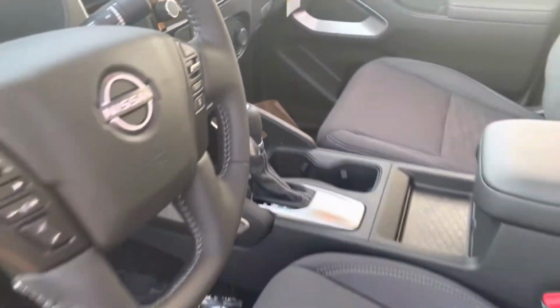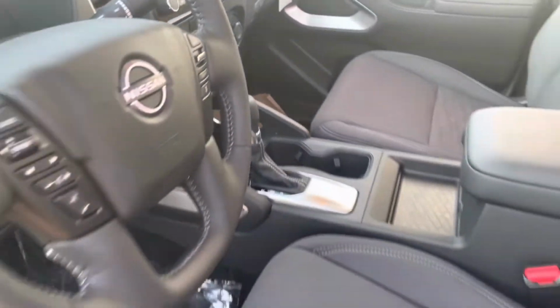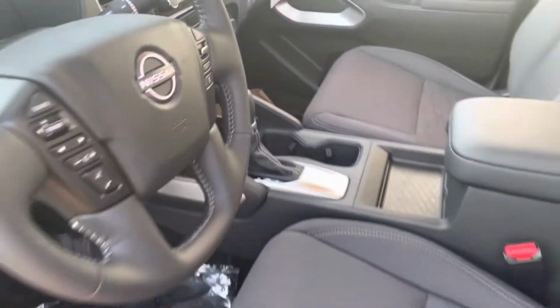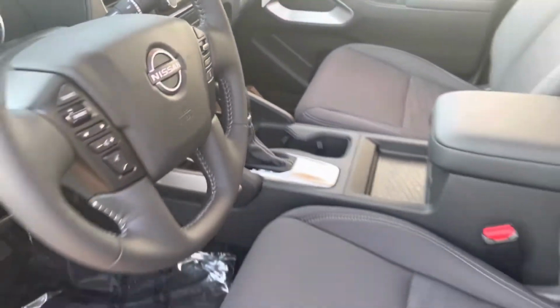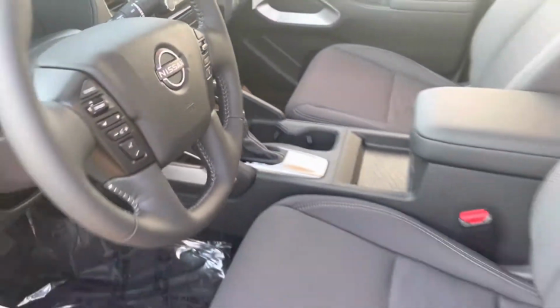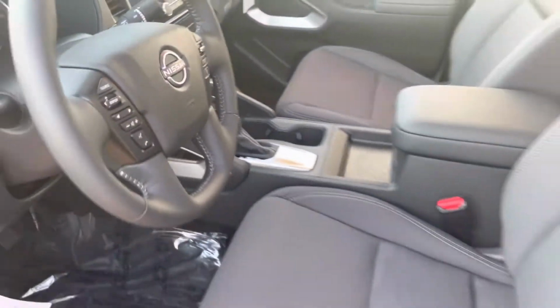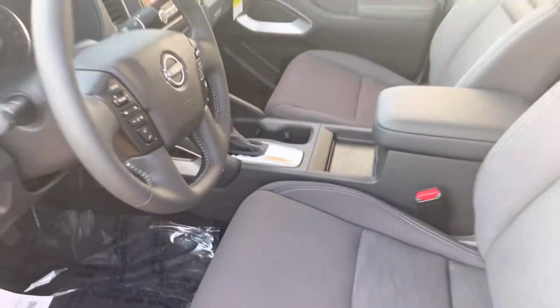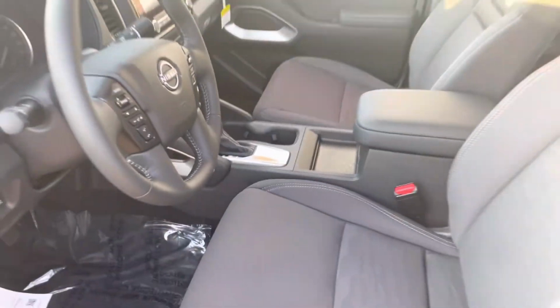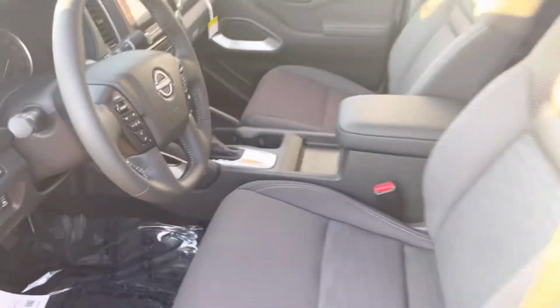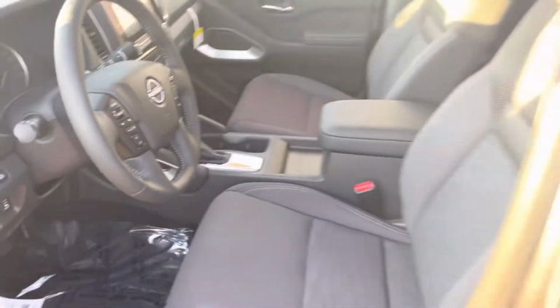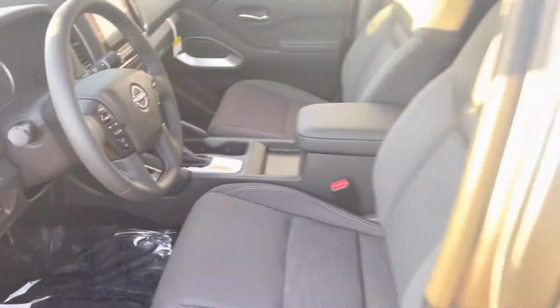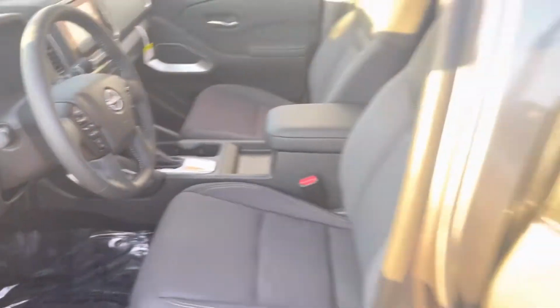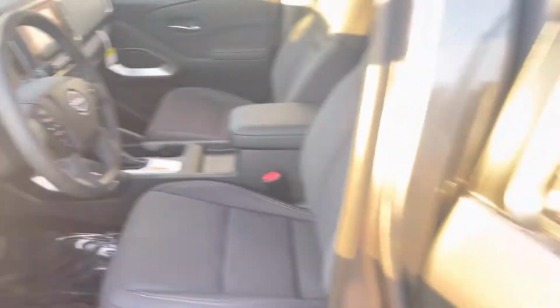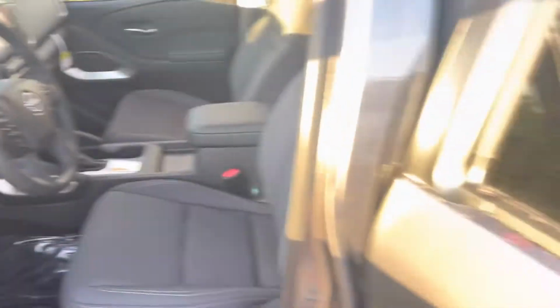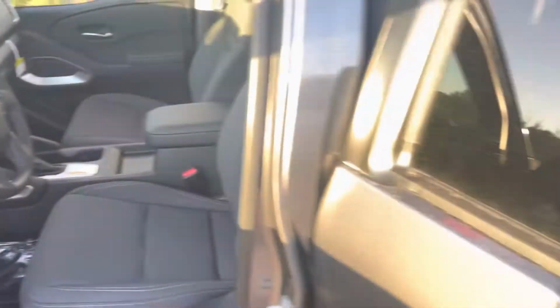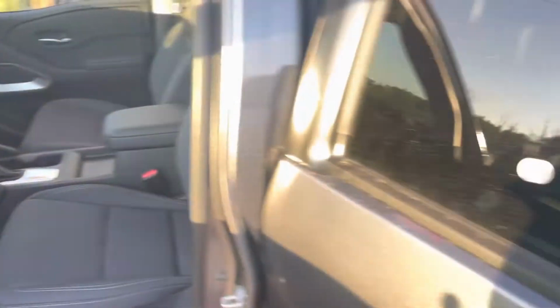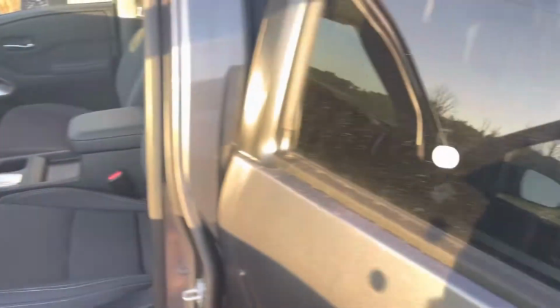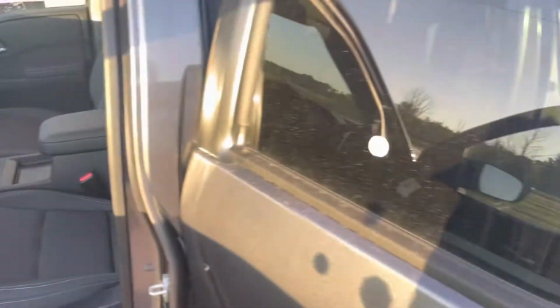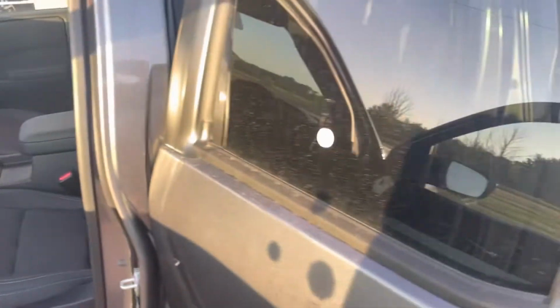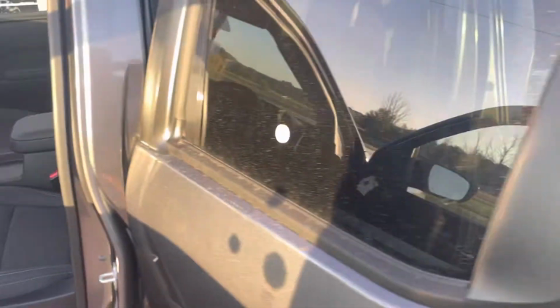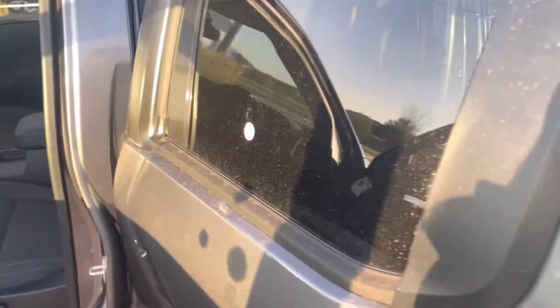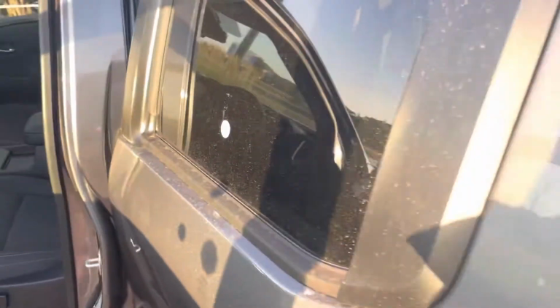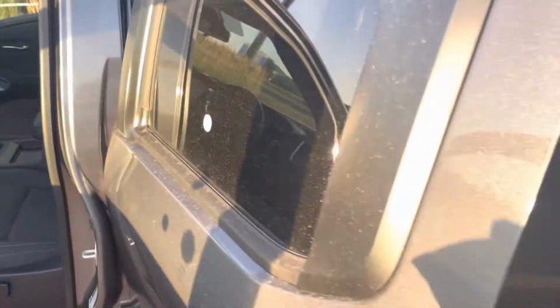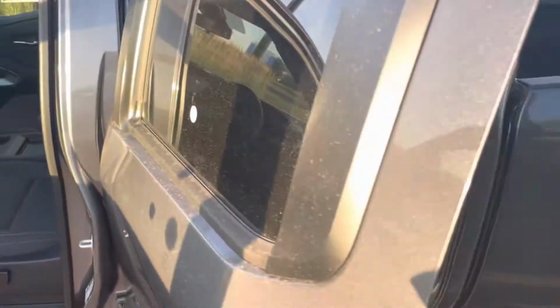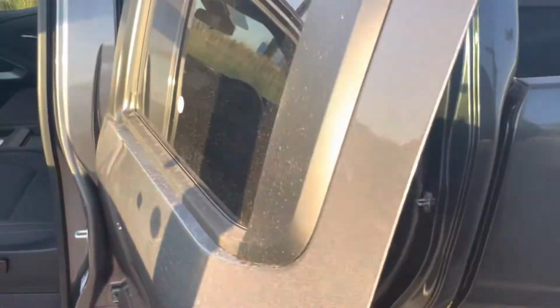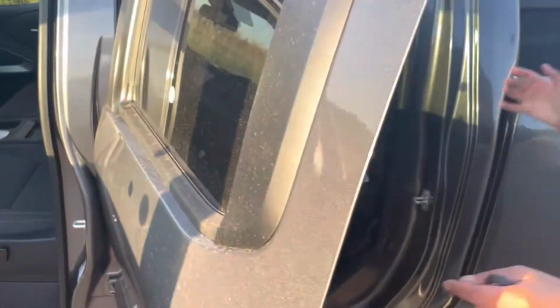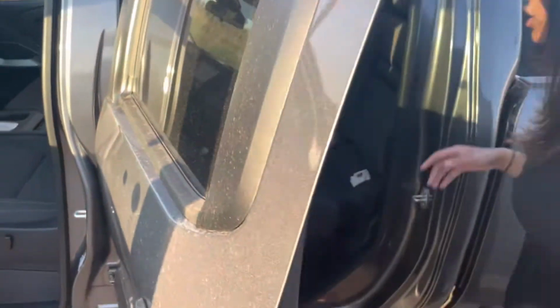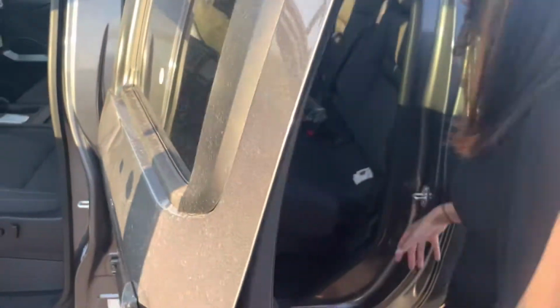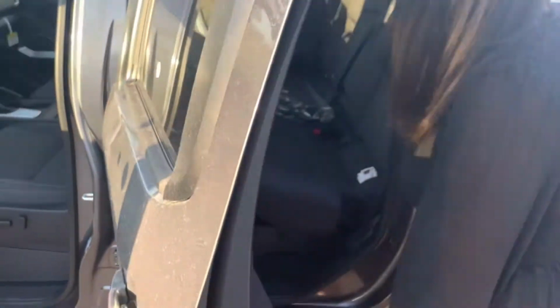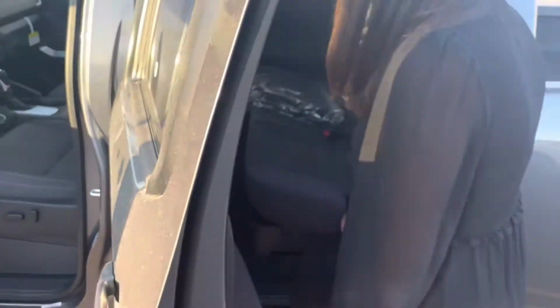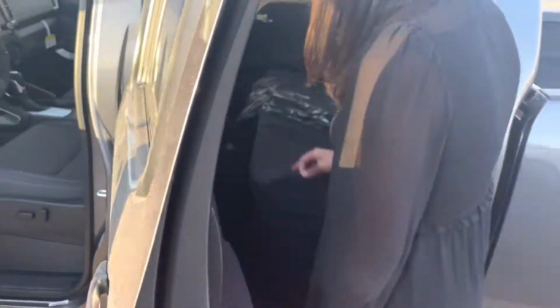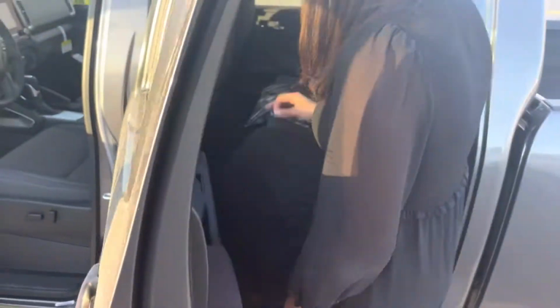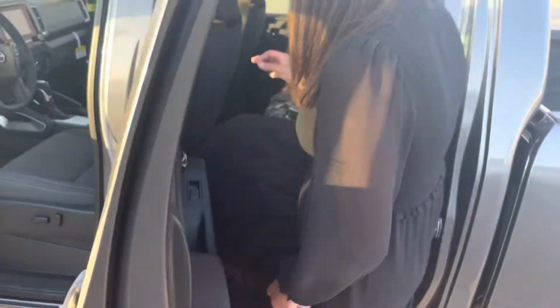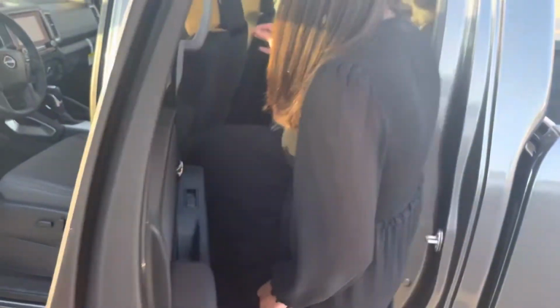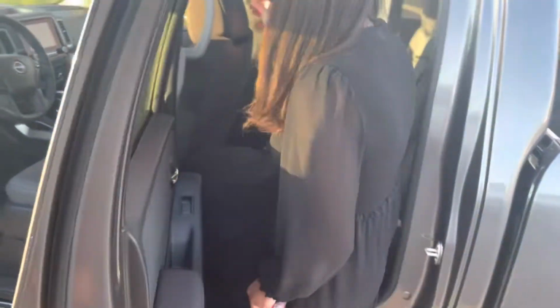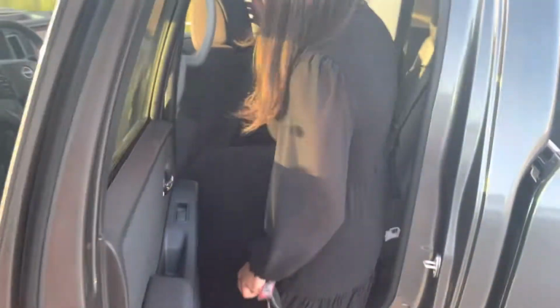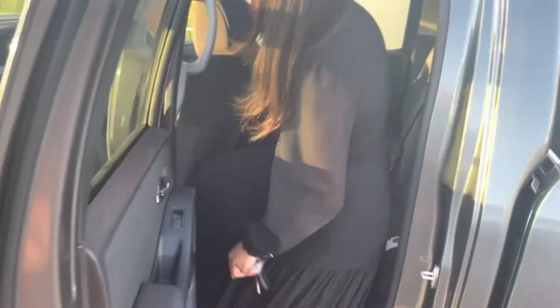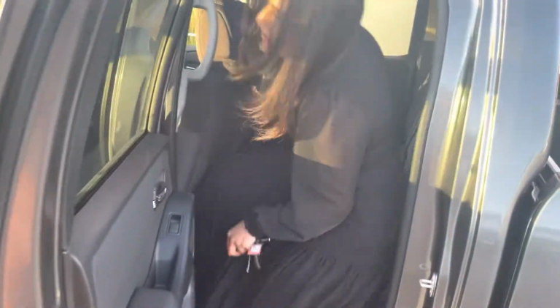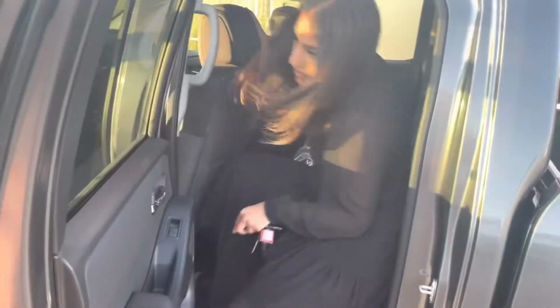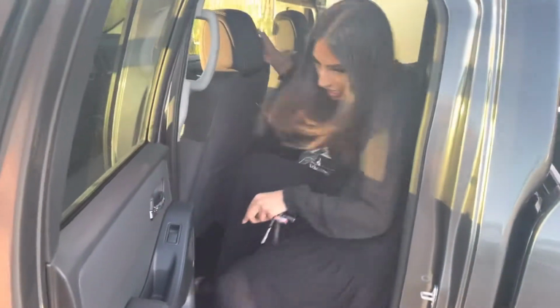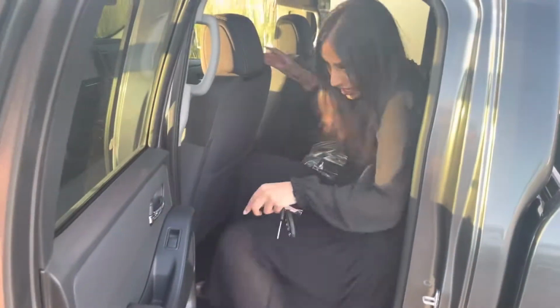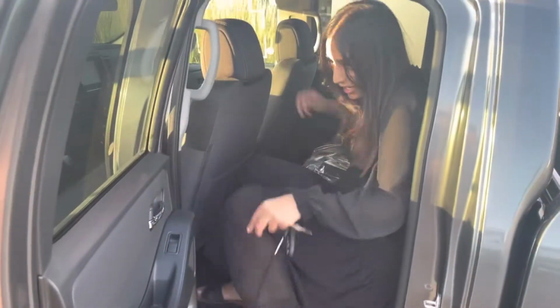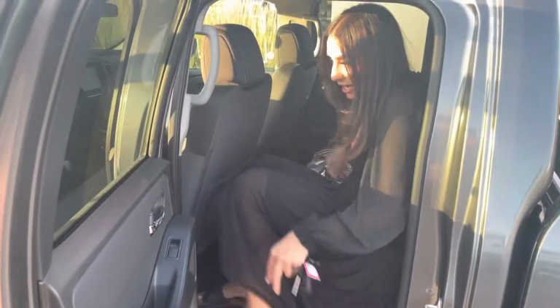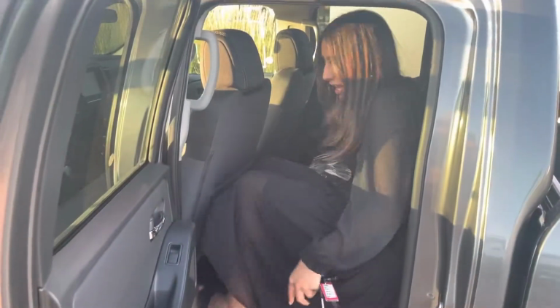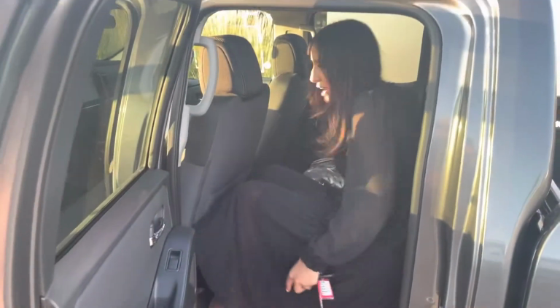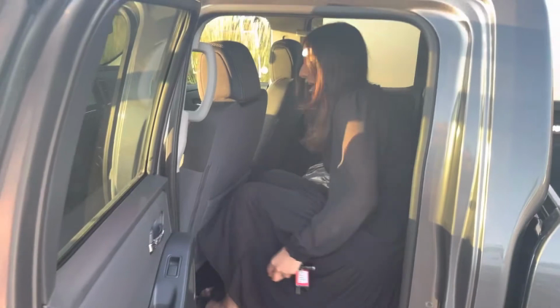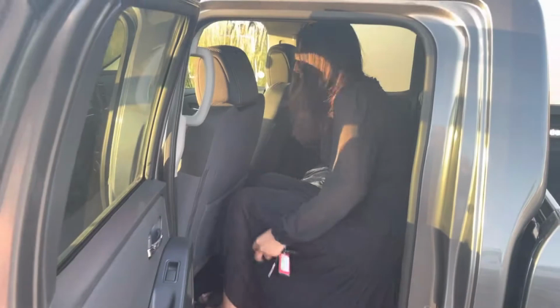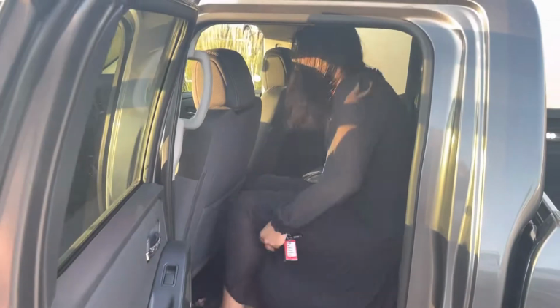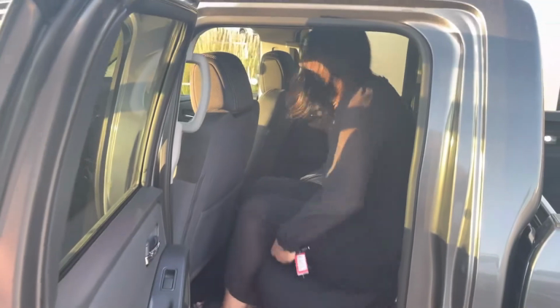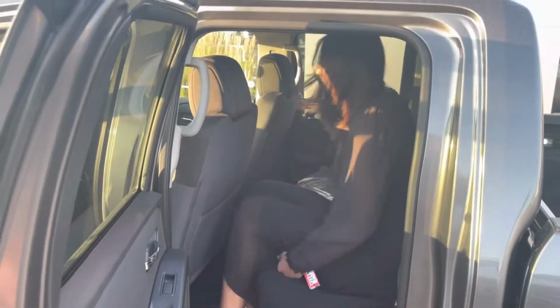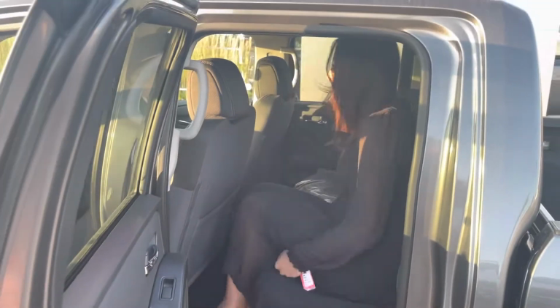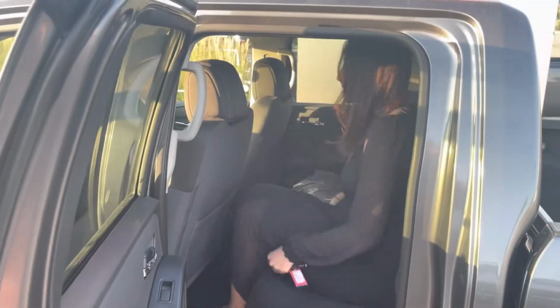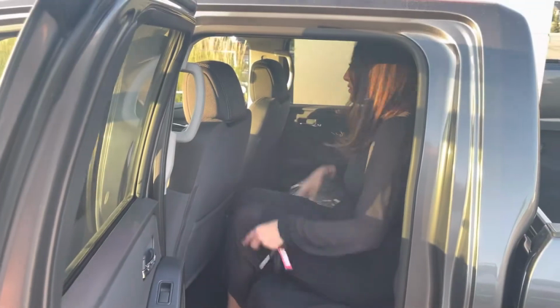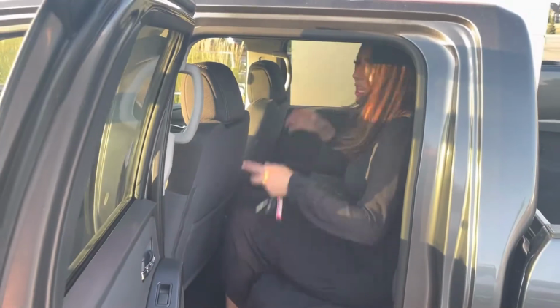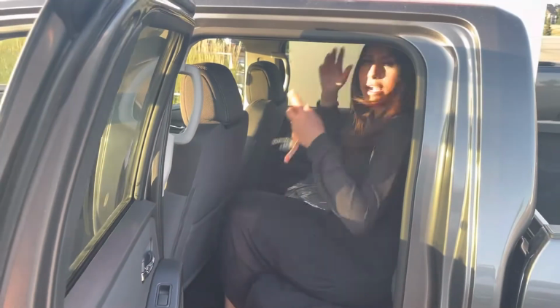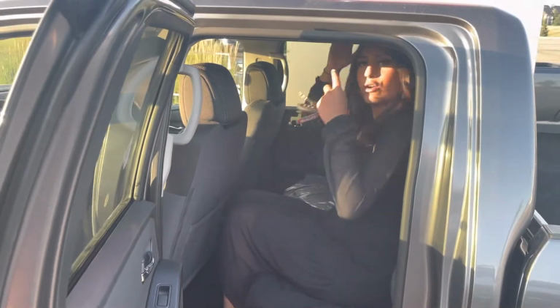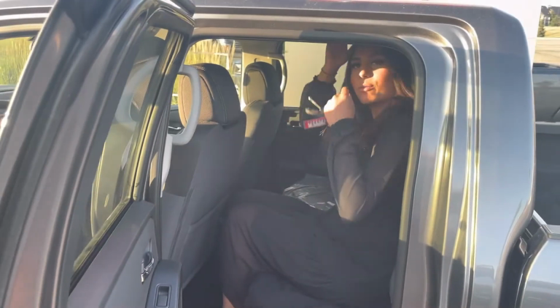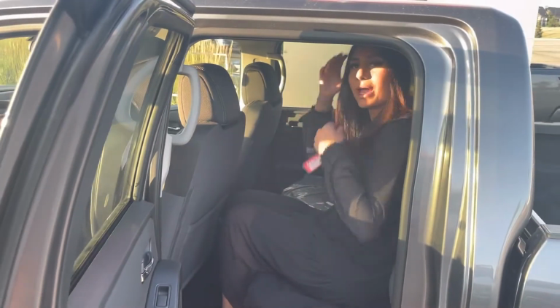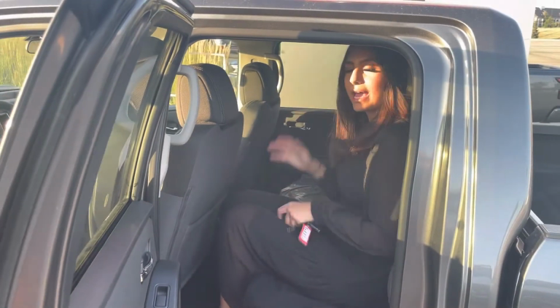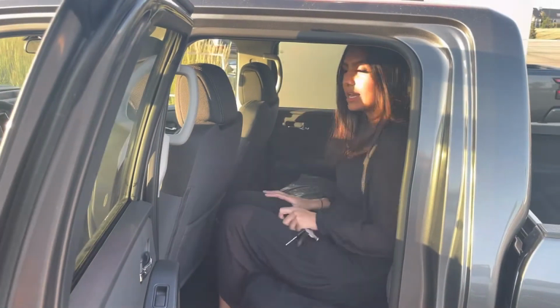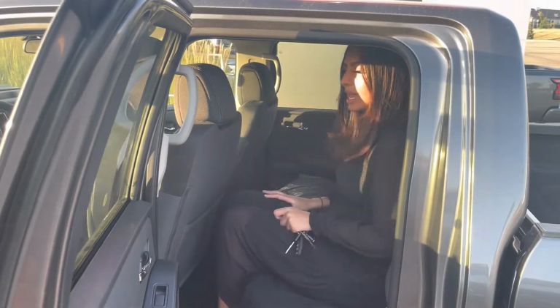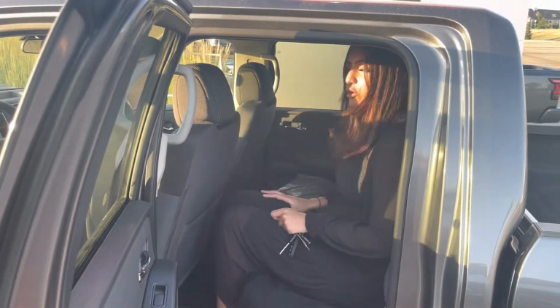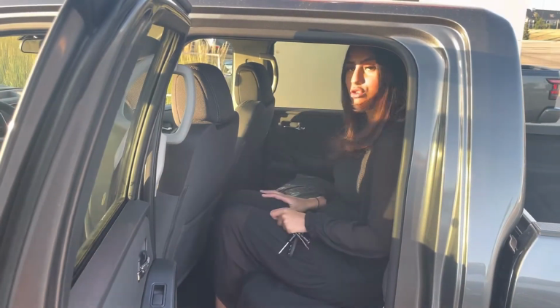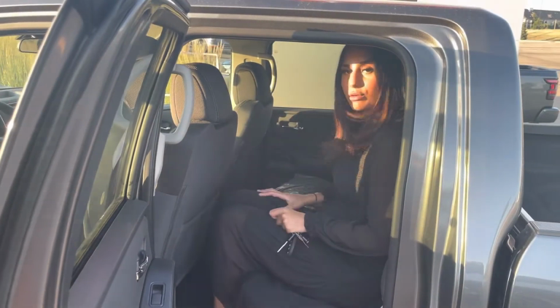And then in the back, there's tons of space back here. I'm a tall gal — I'm 5'9 — and I have tons of legroom and headroom.